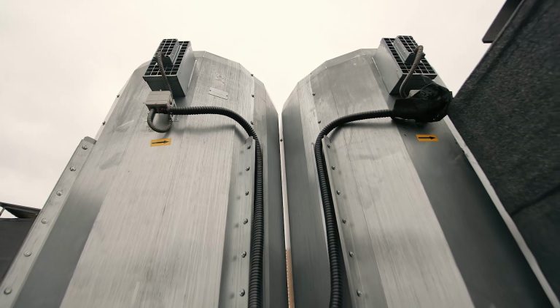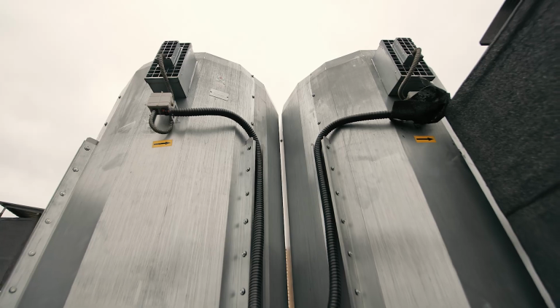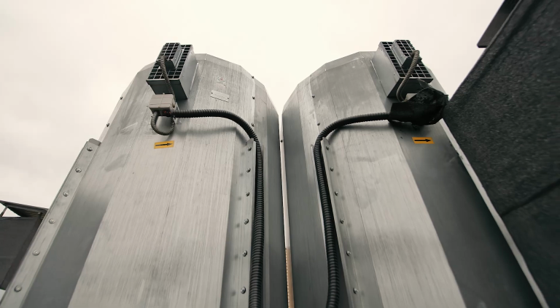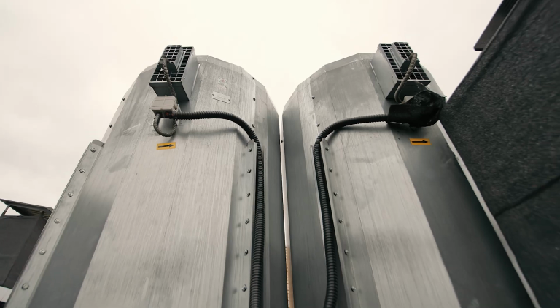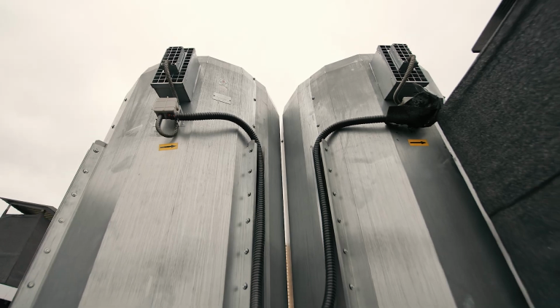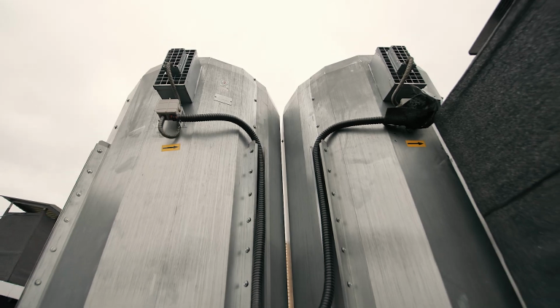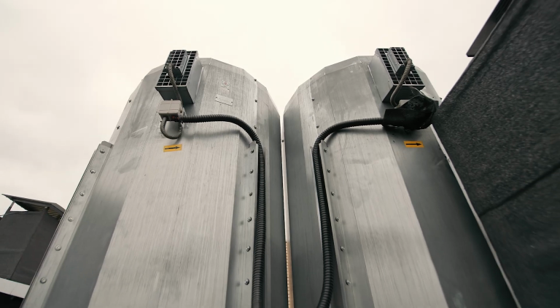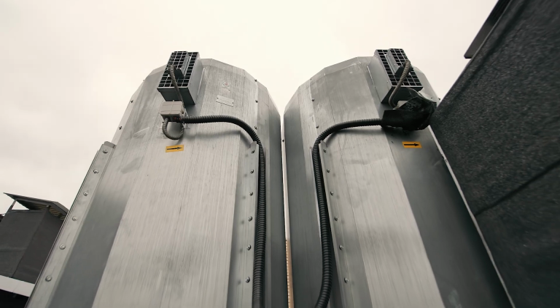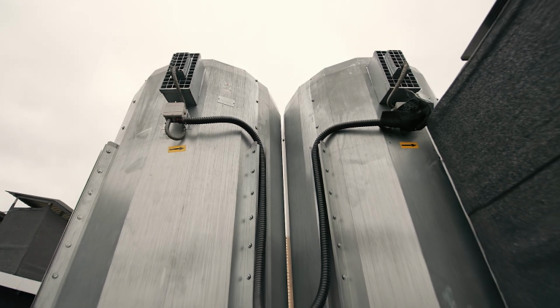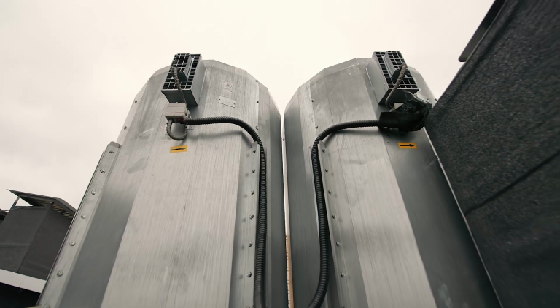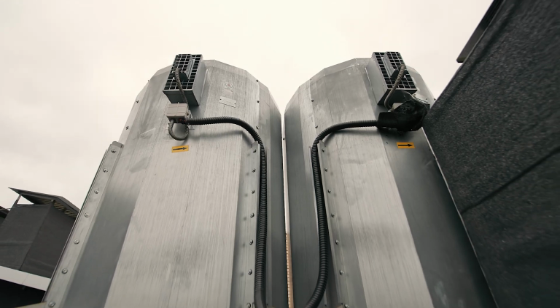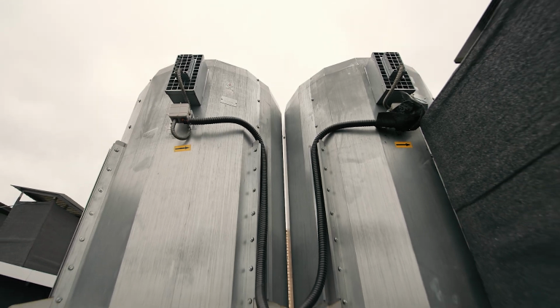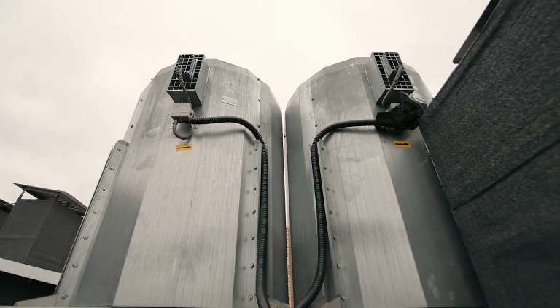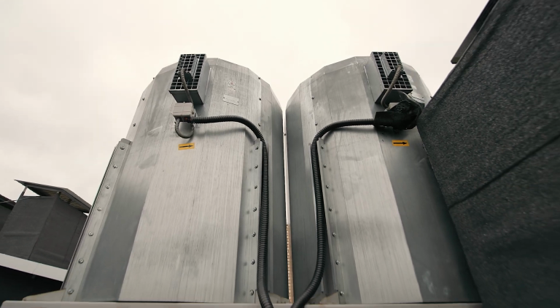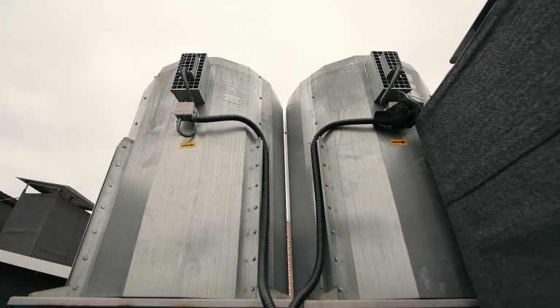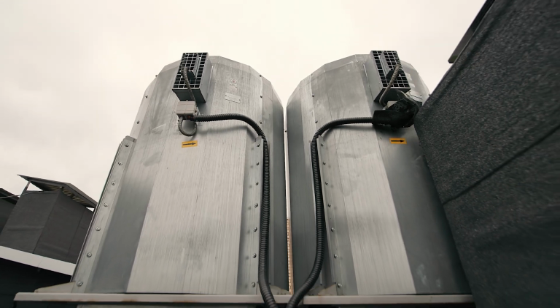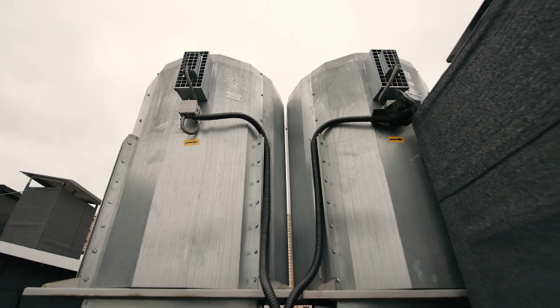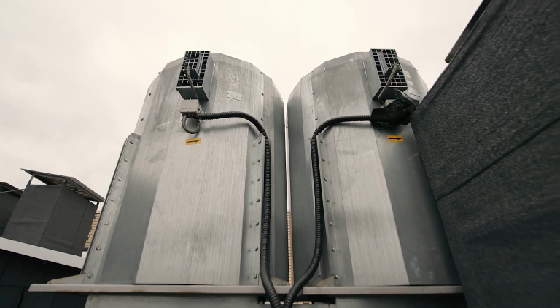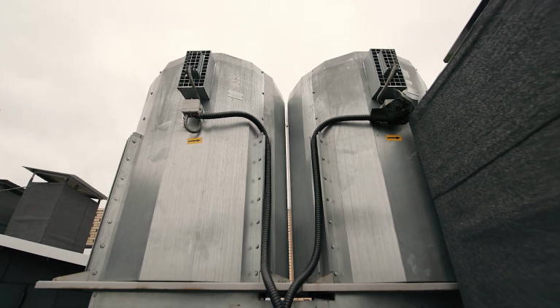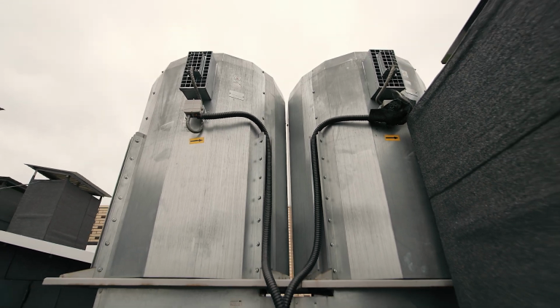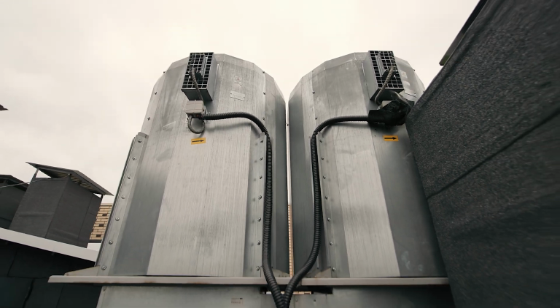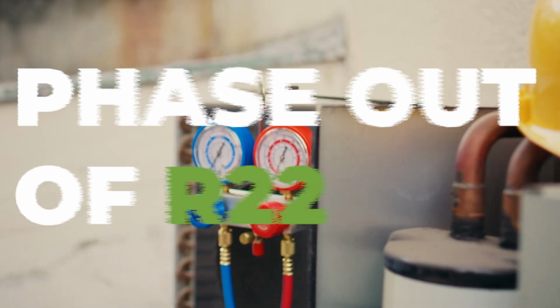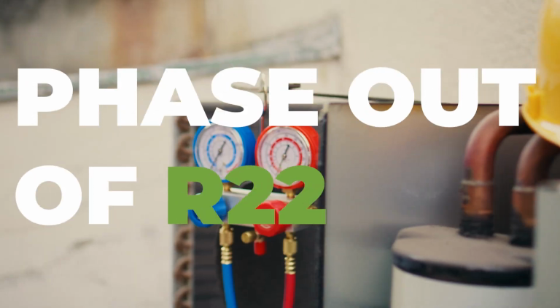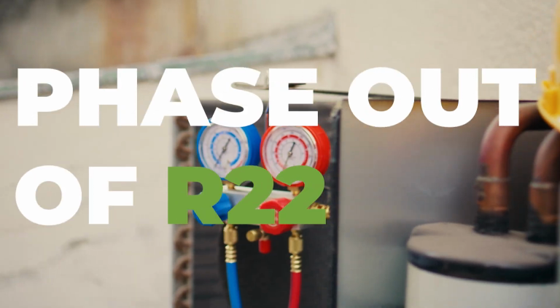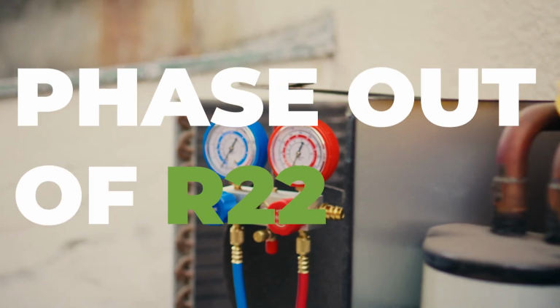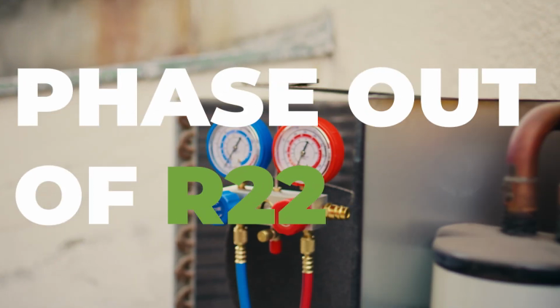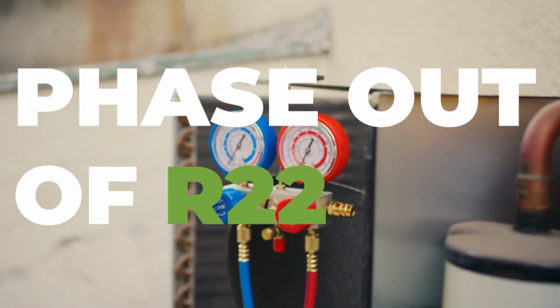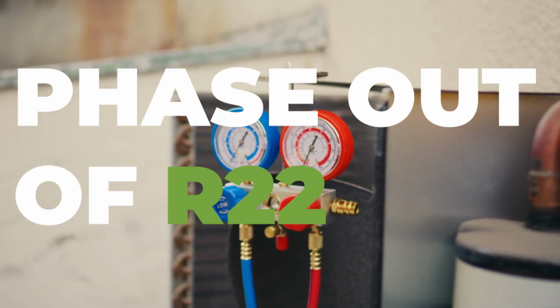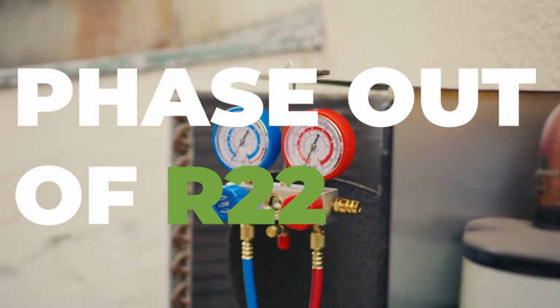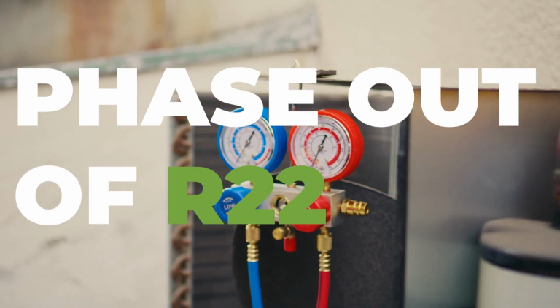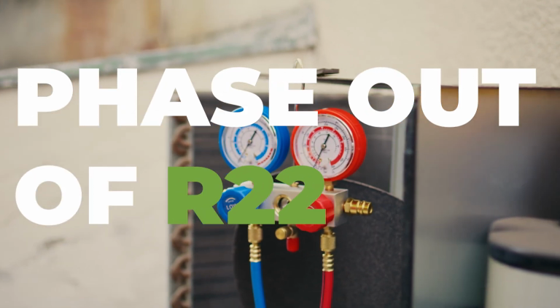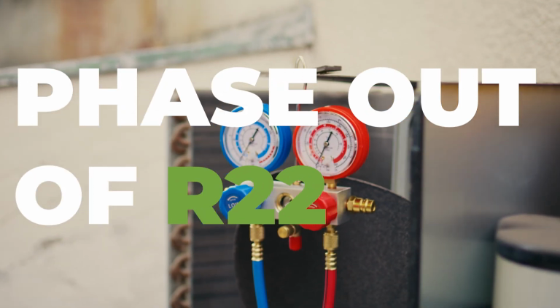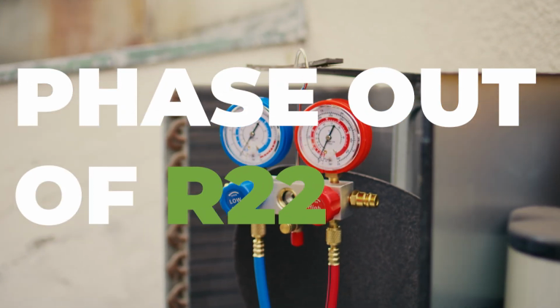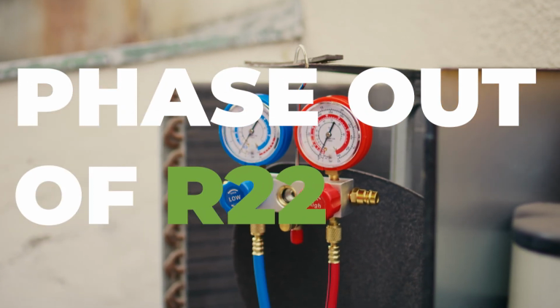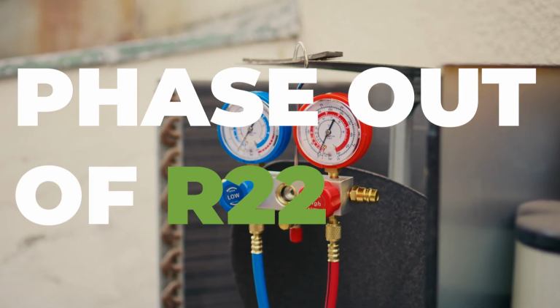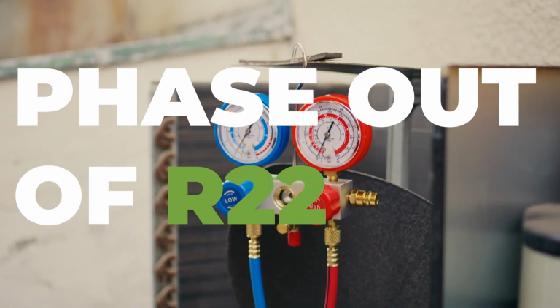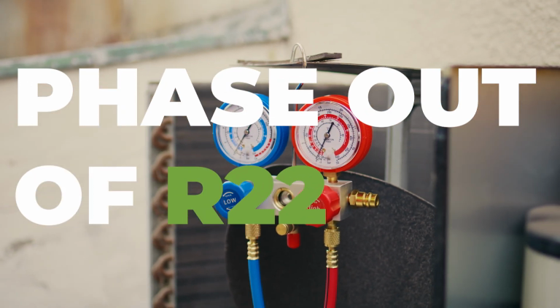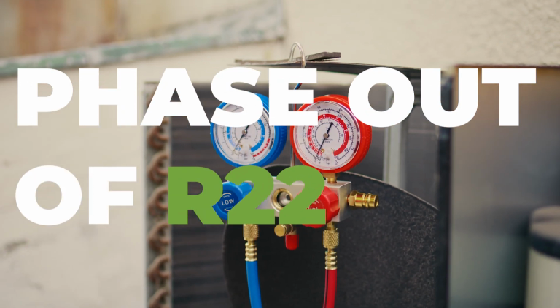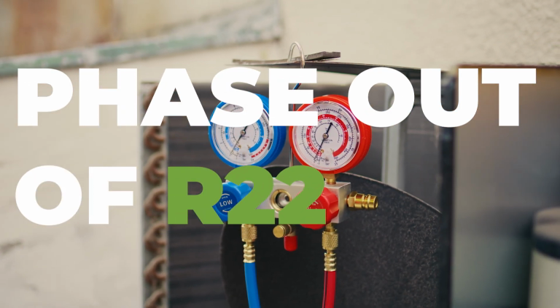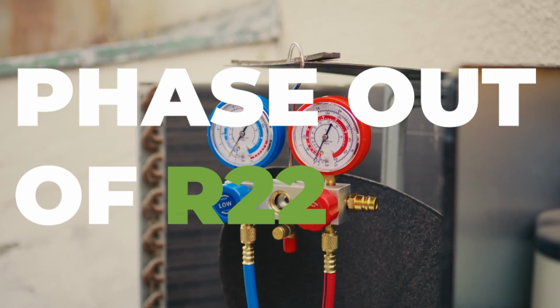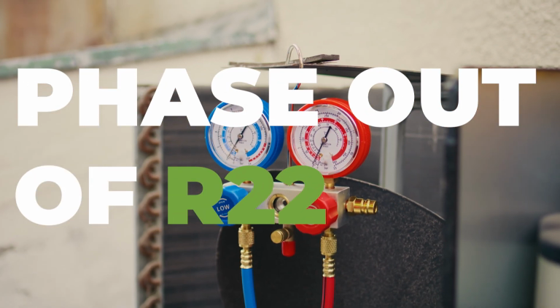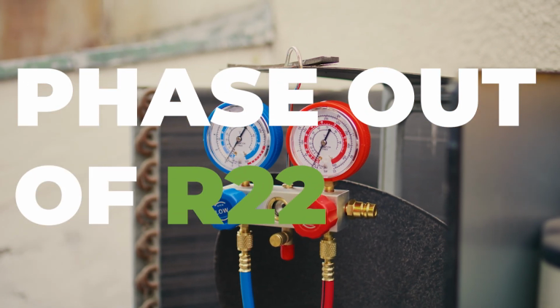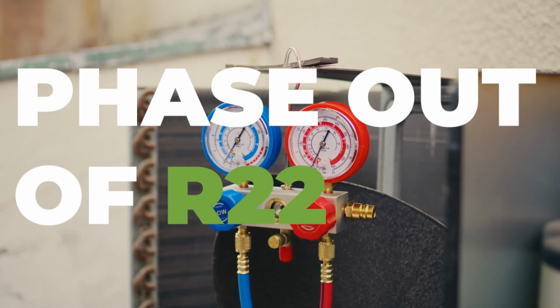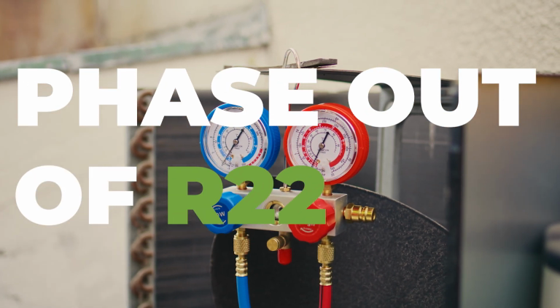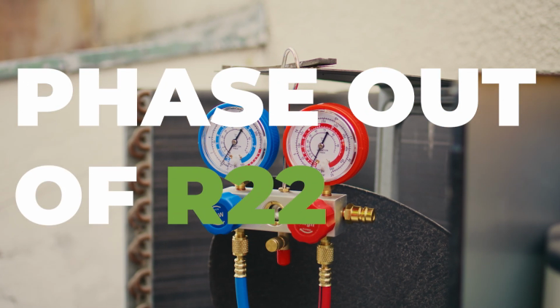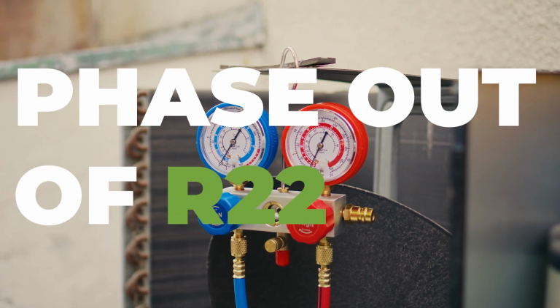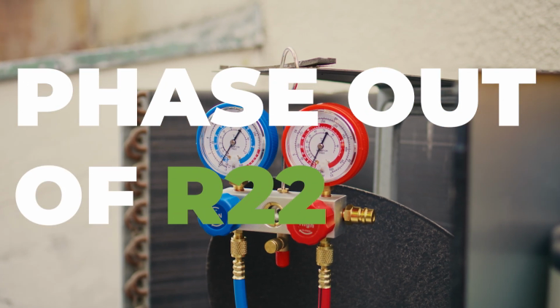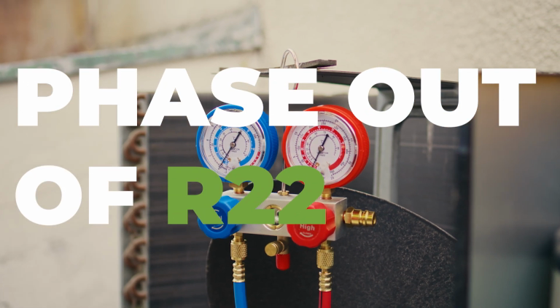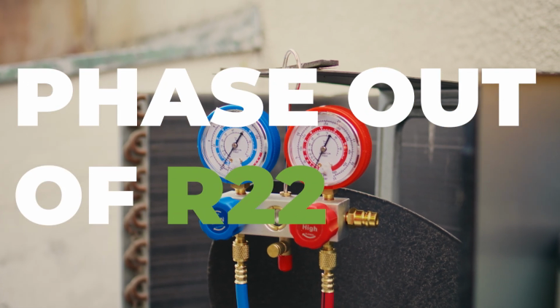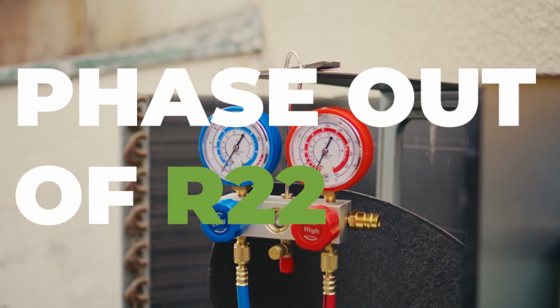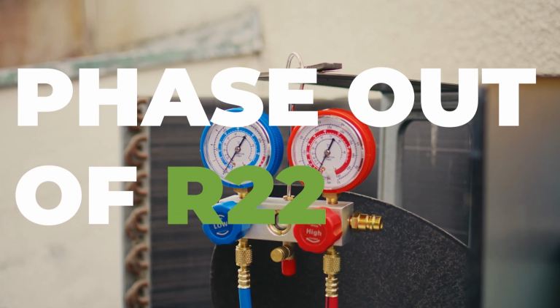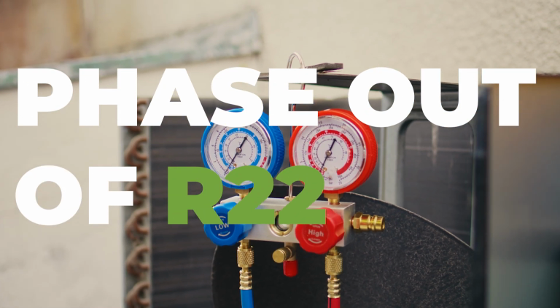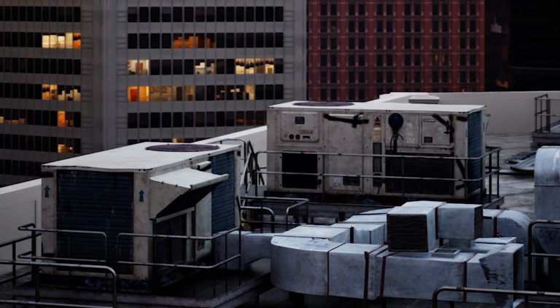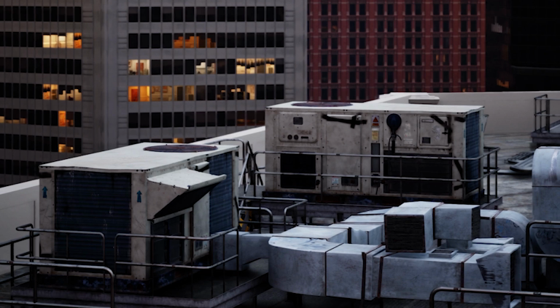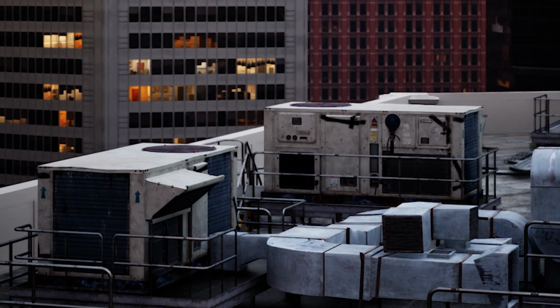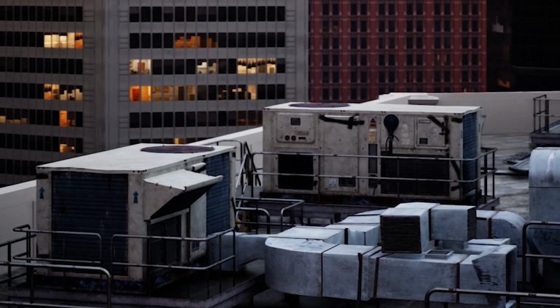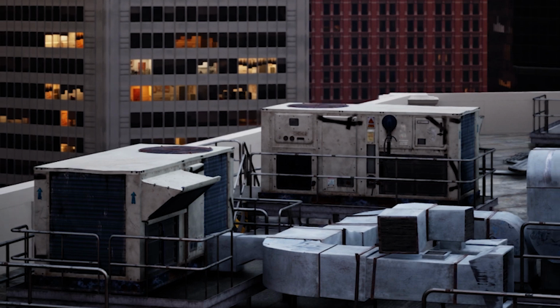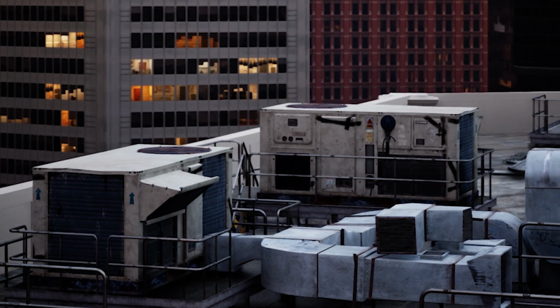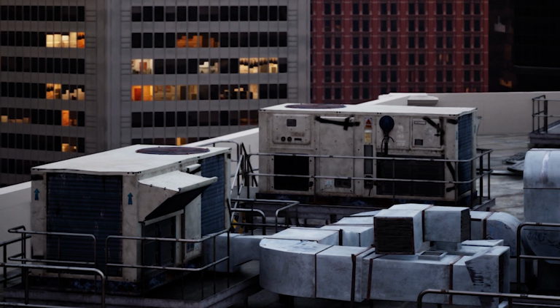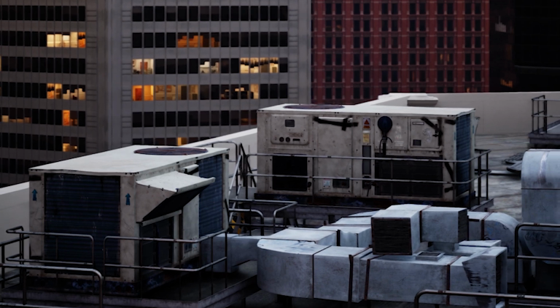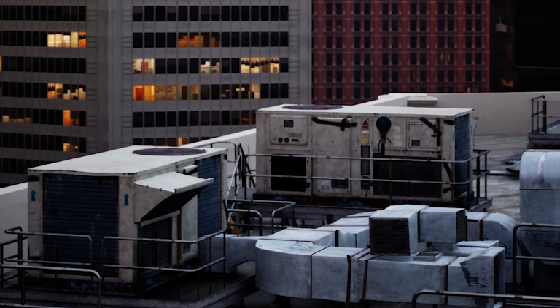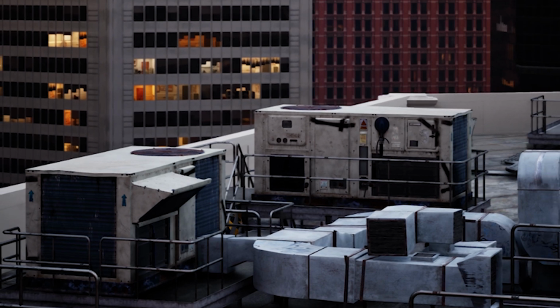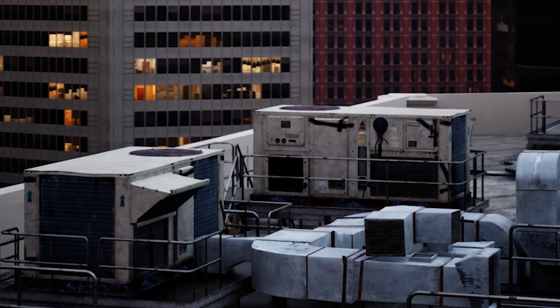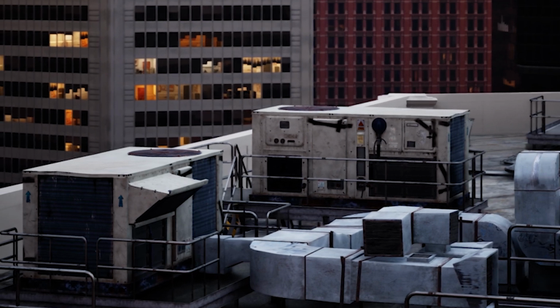Today we're diving into an important topic: the phase-out of R22 refrigerant. Let's break it down and understand why this matters.